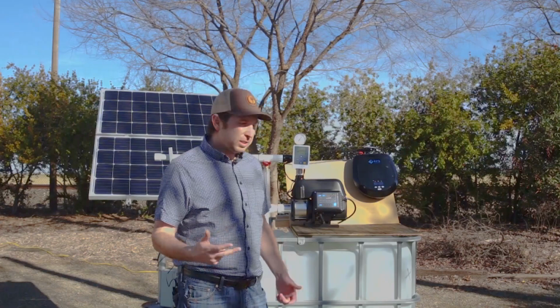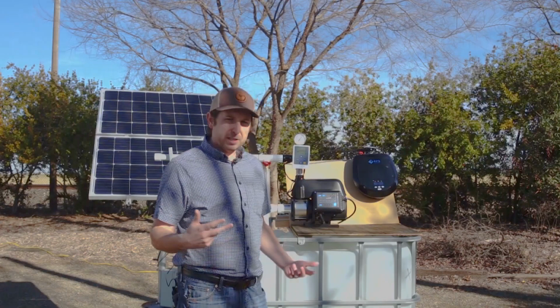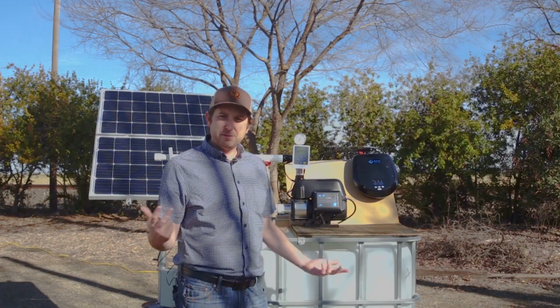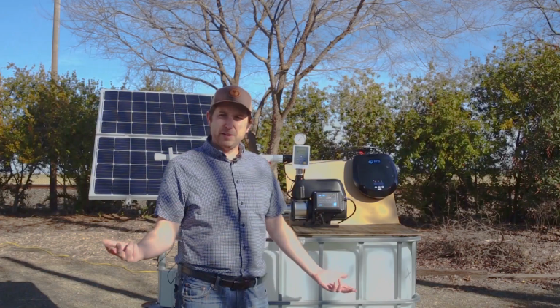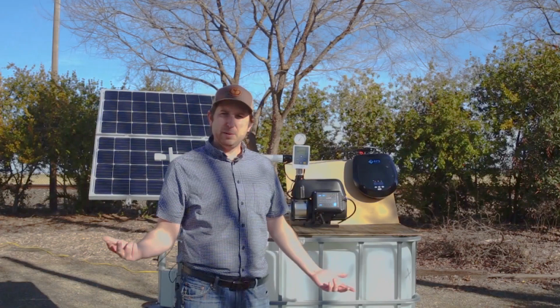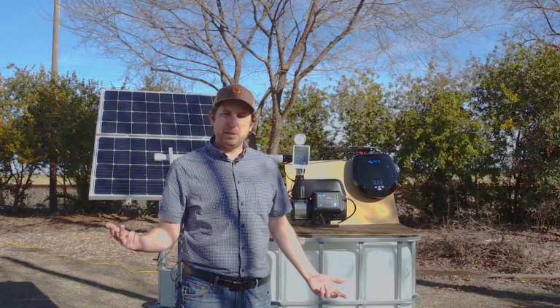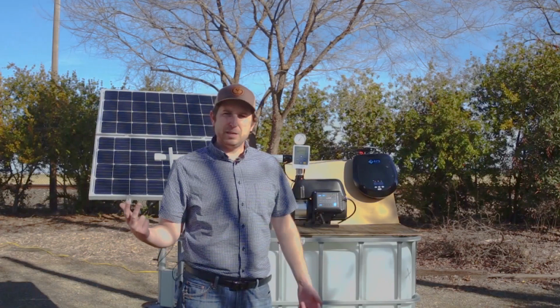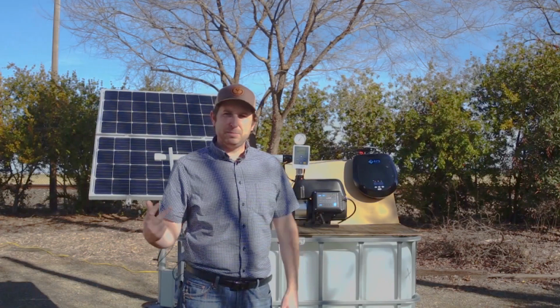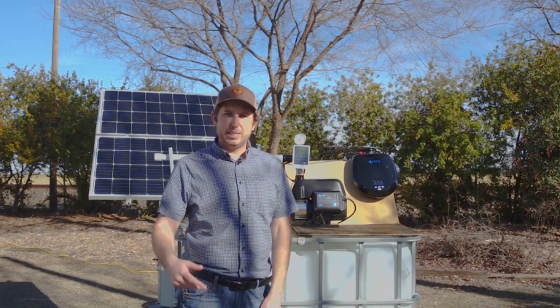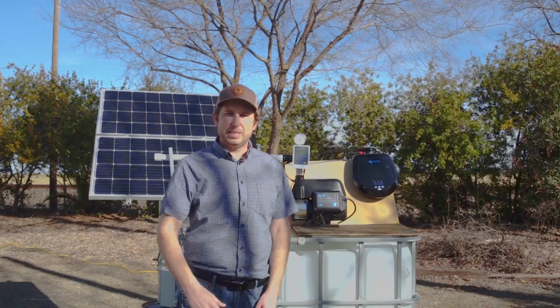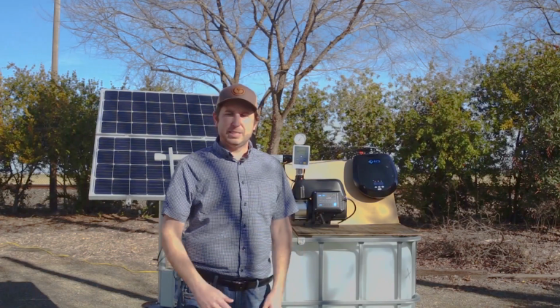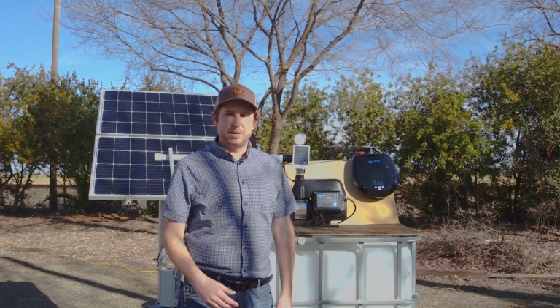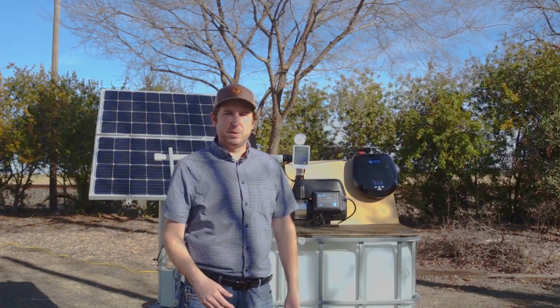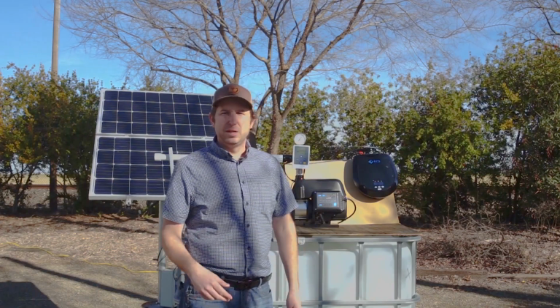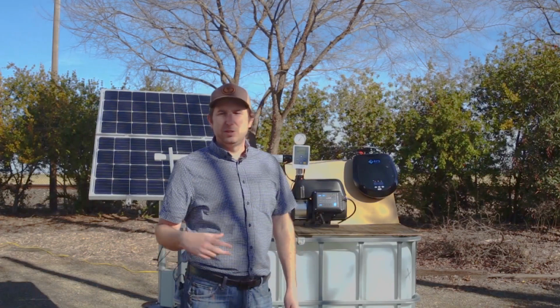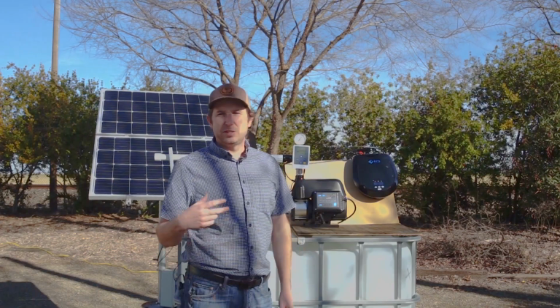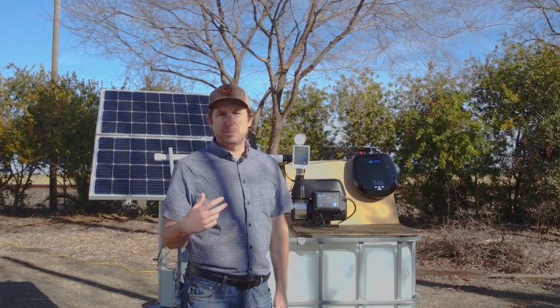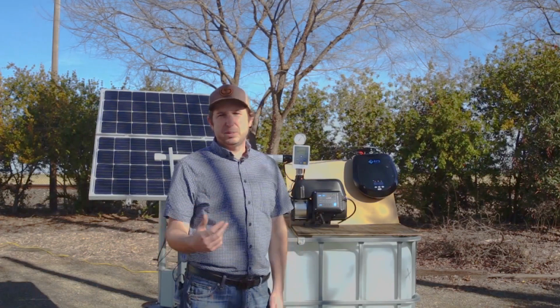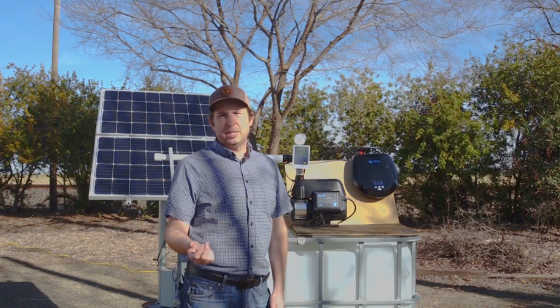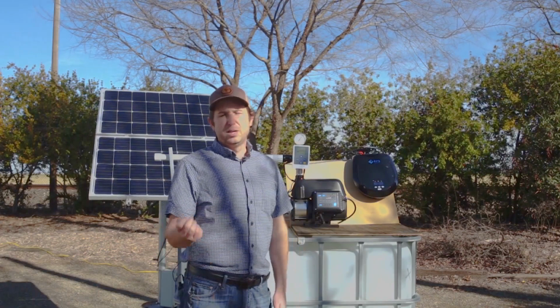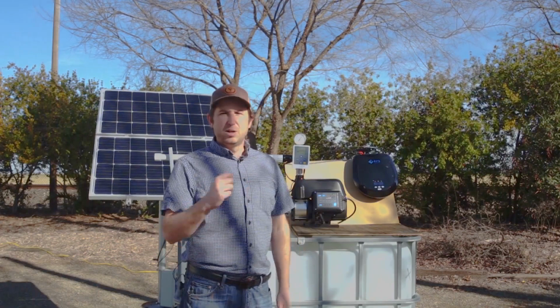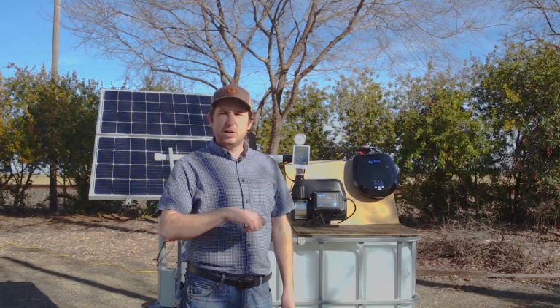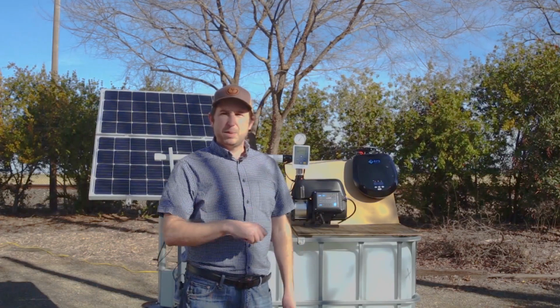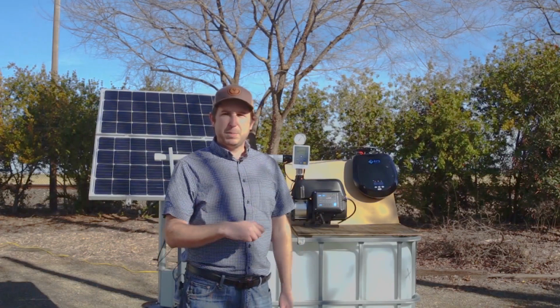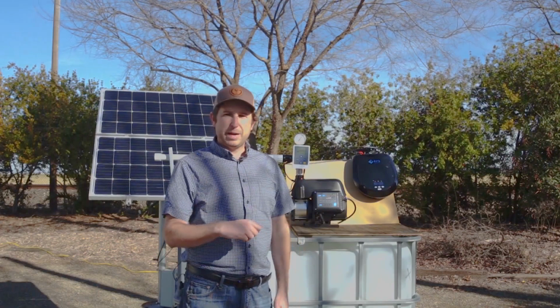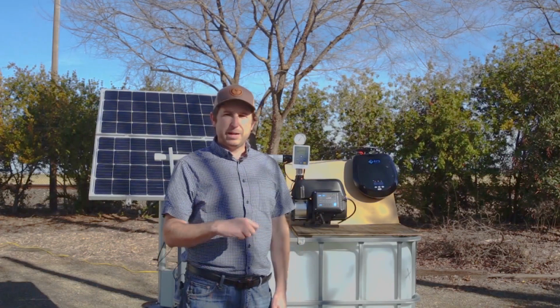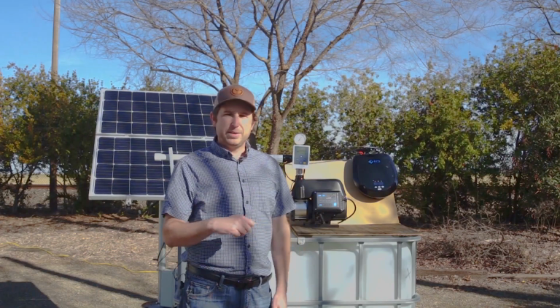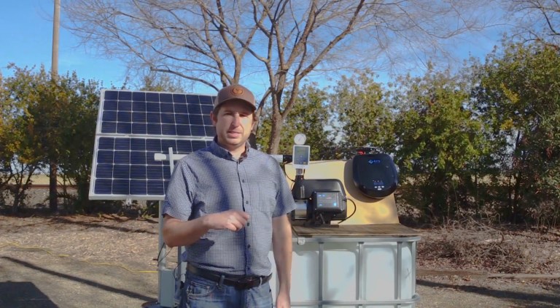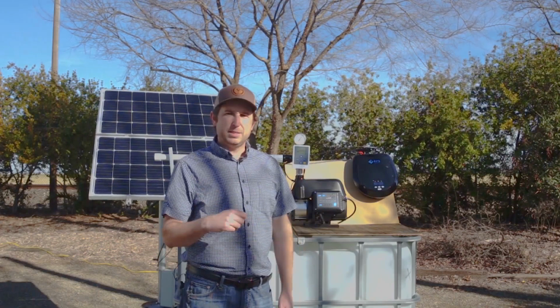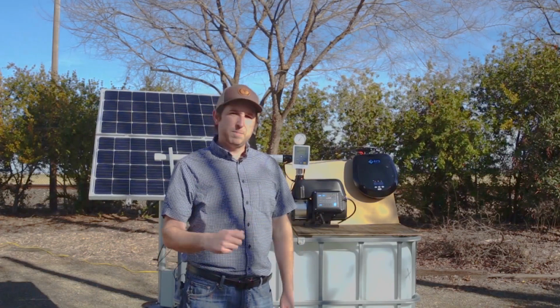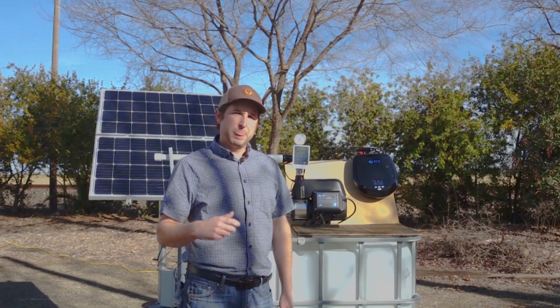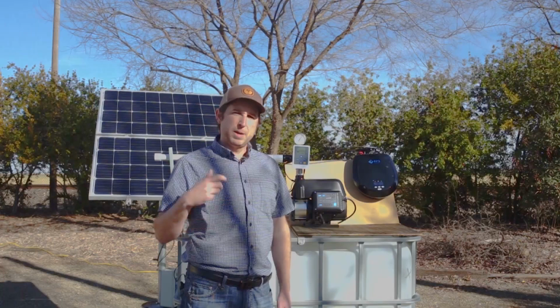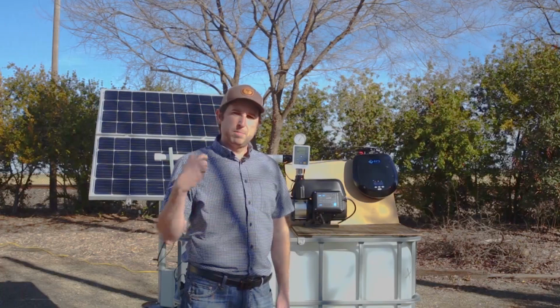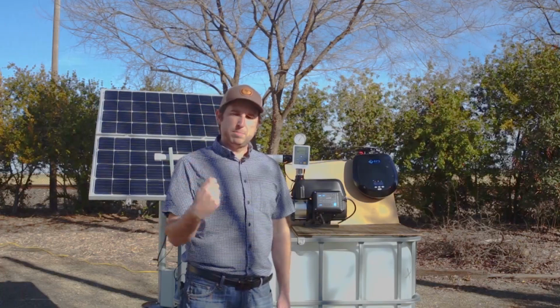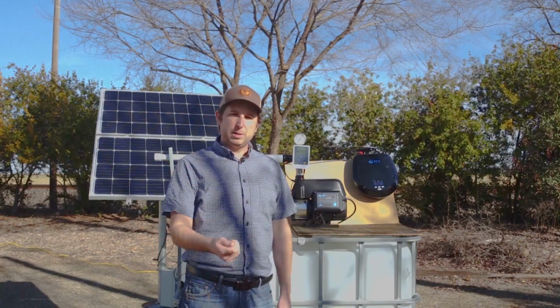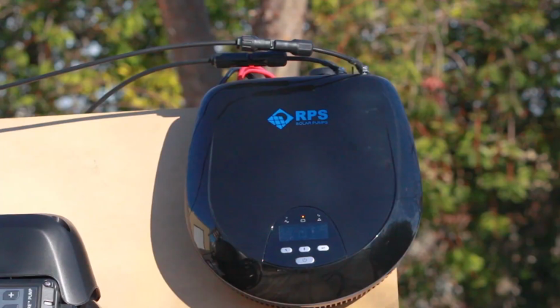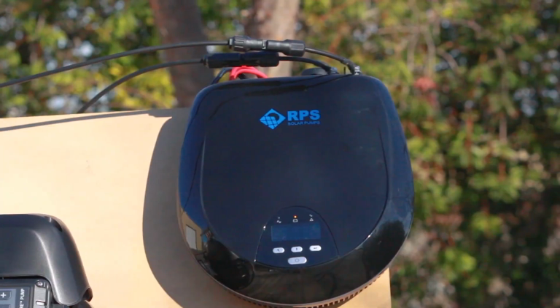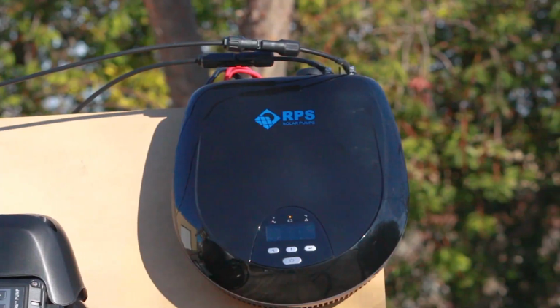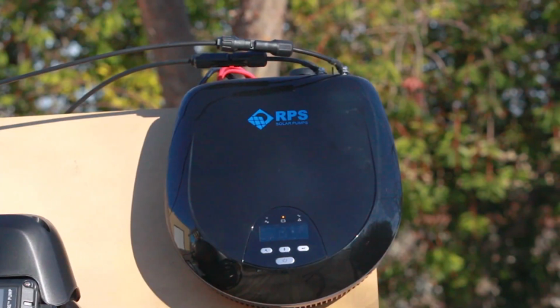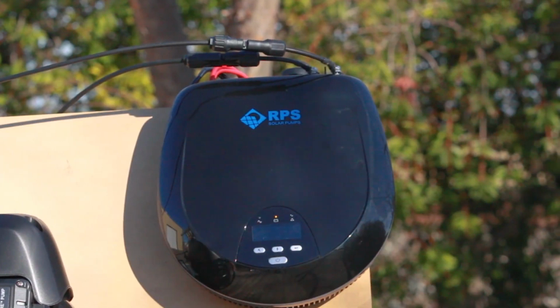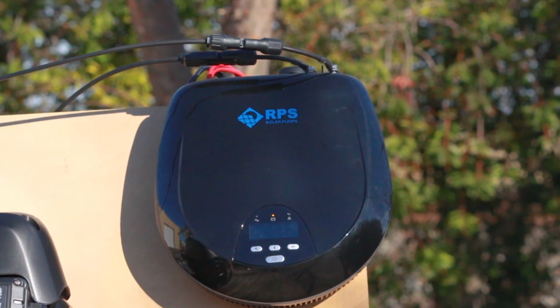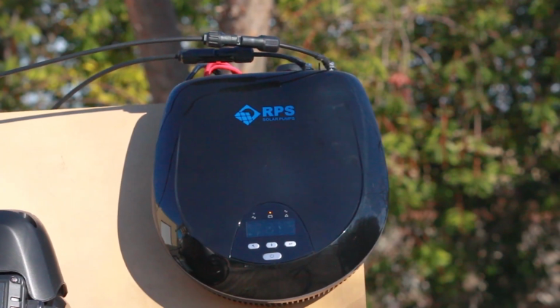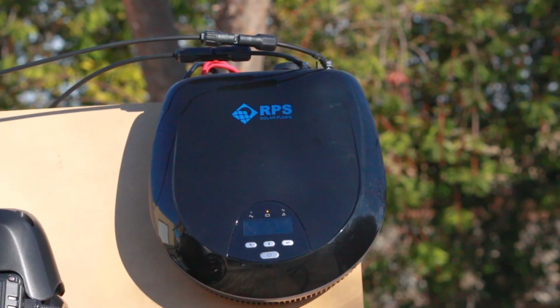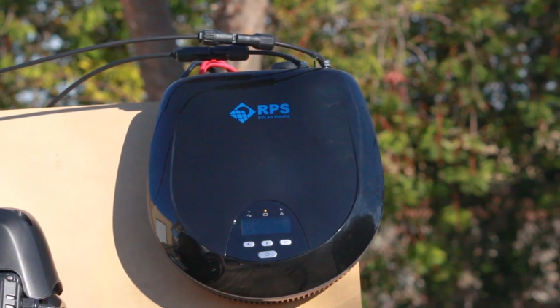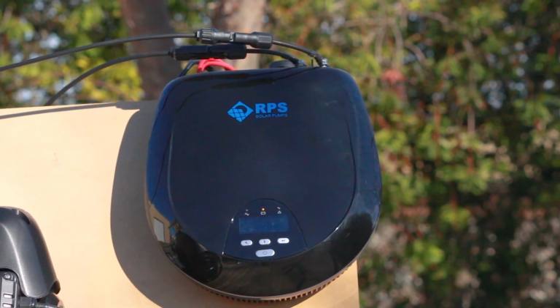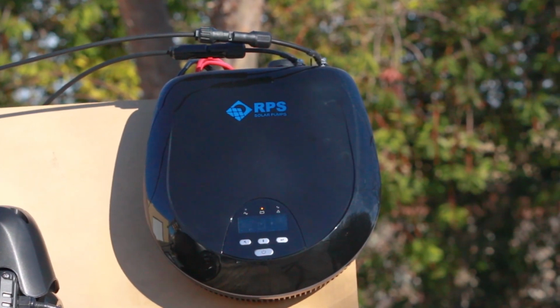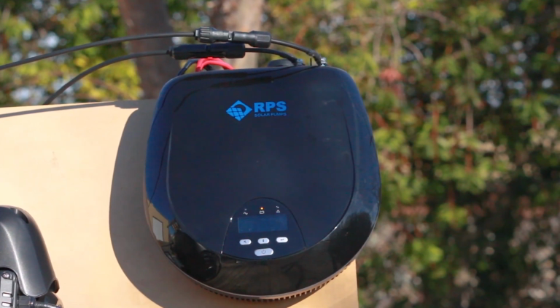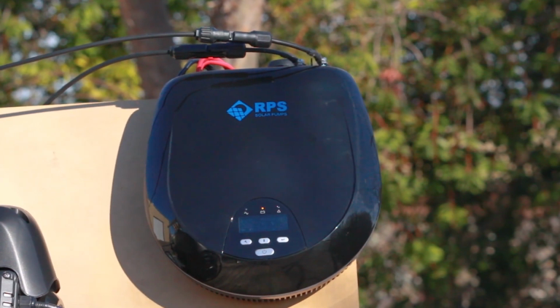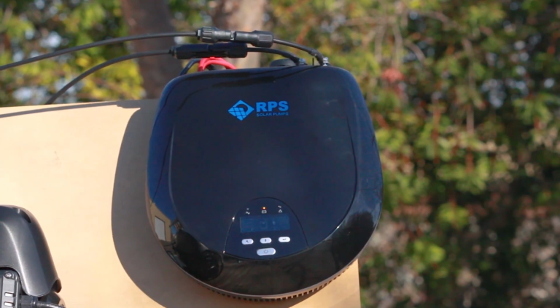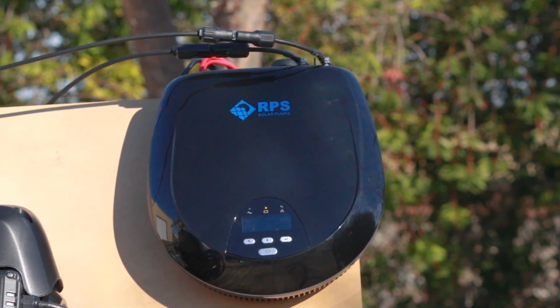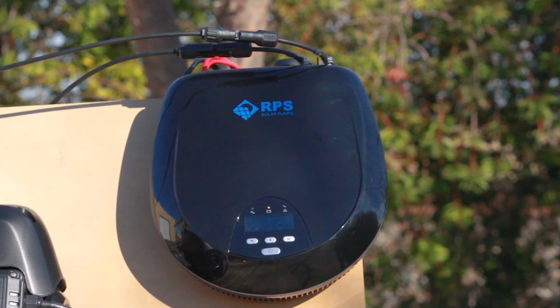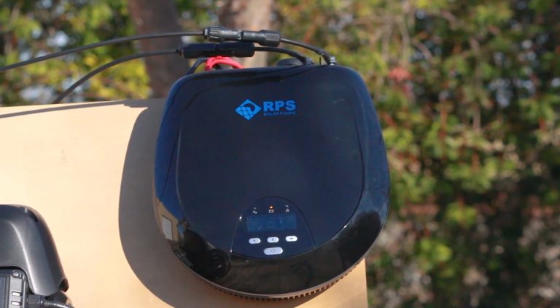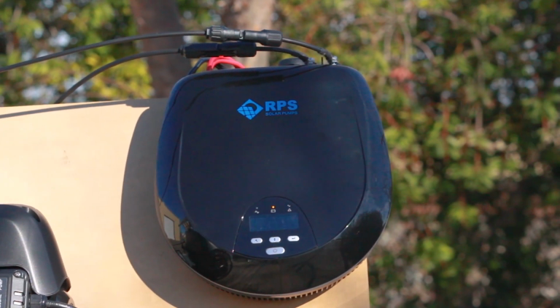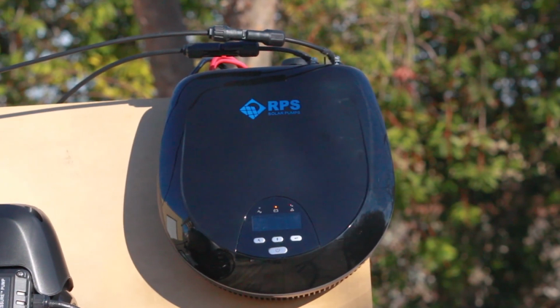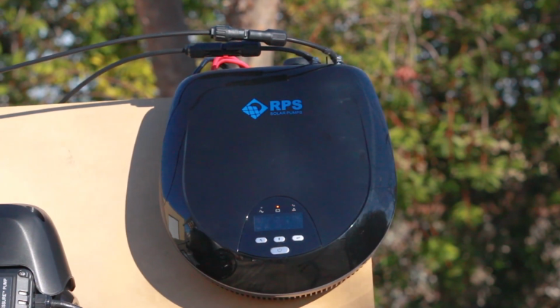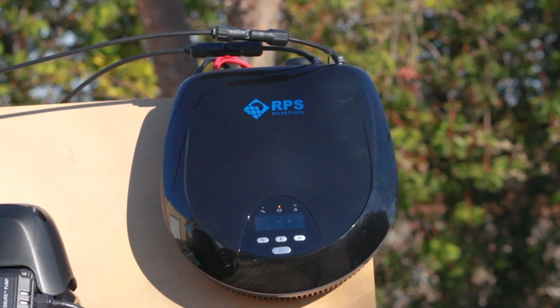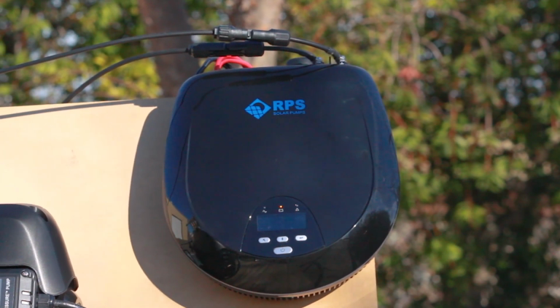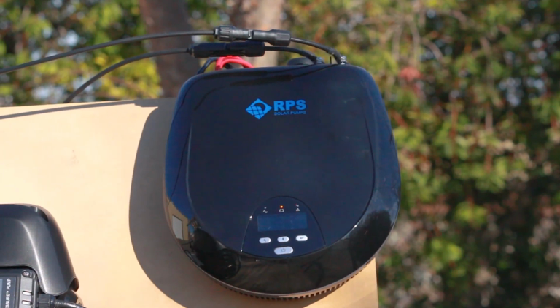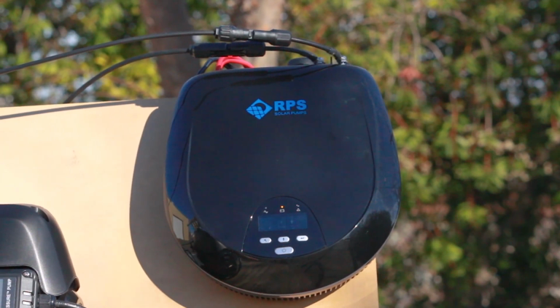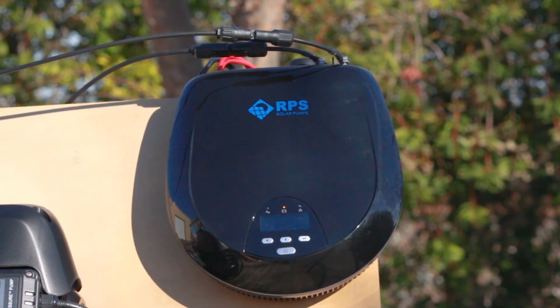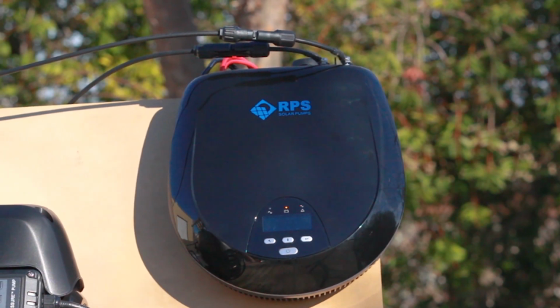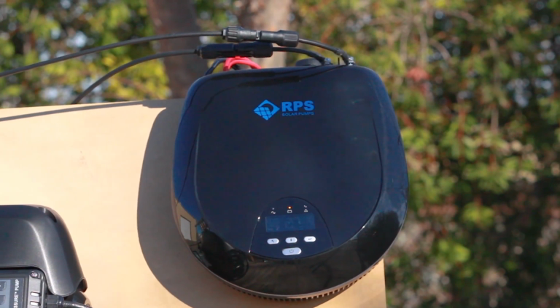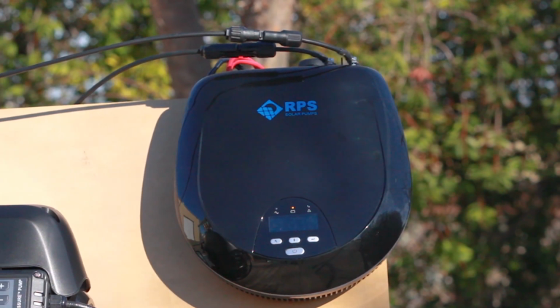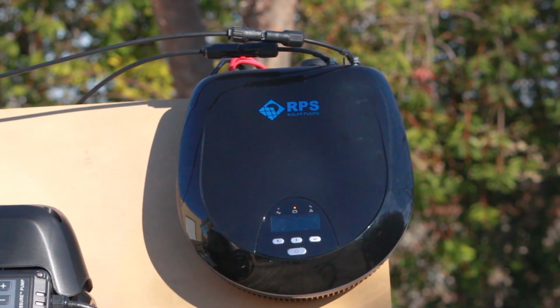It's a very plug-and-play system. You simply hook up your batteries, plug in your solar panels, plug in your pump, and everything's ready to go.